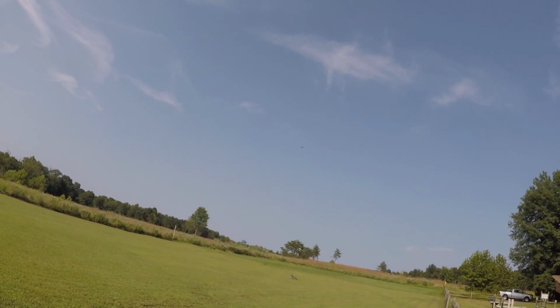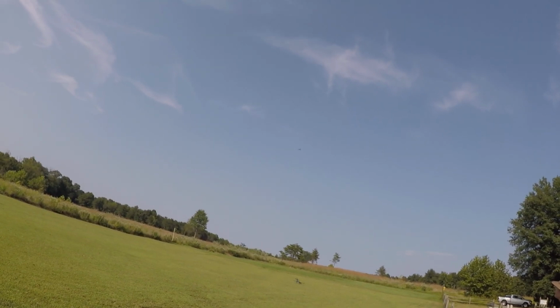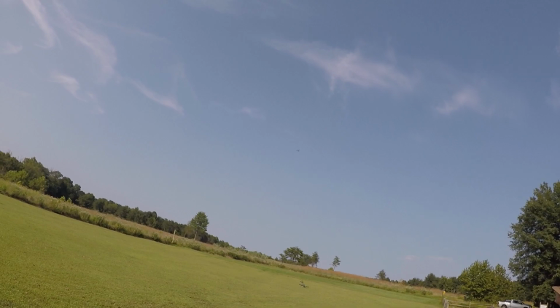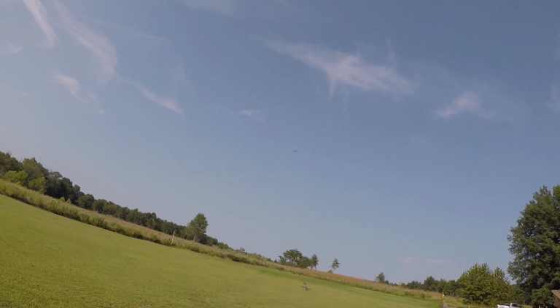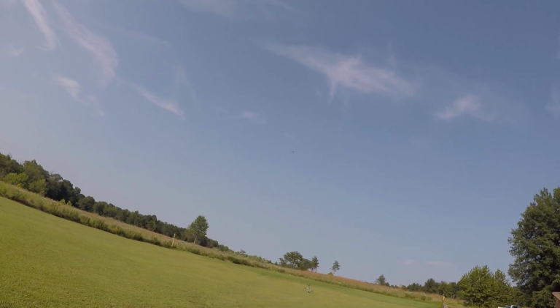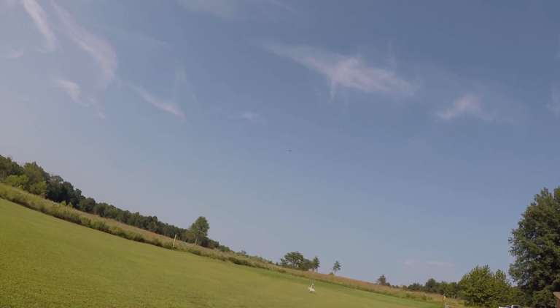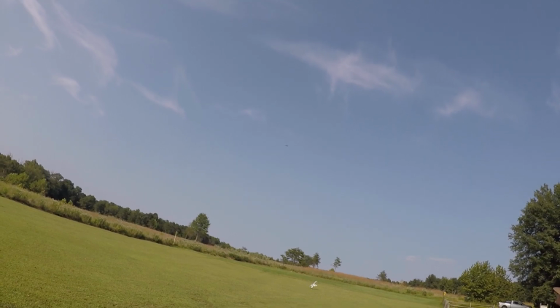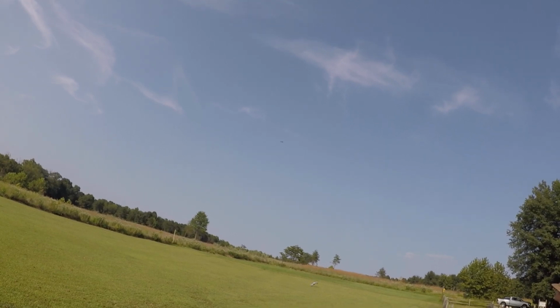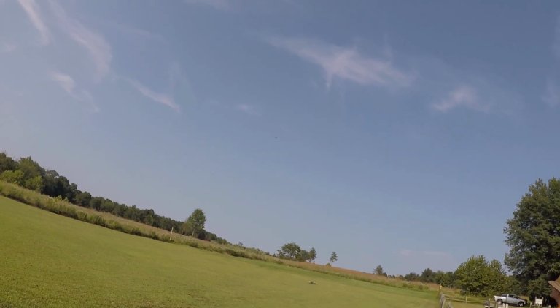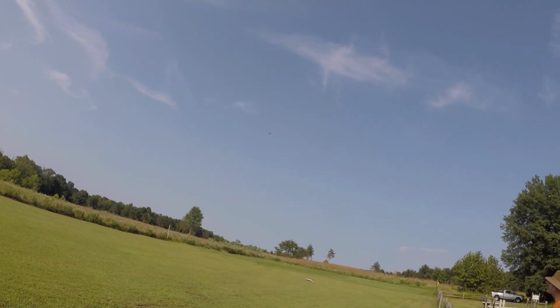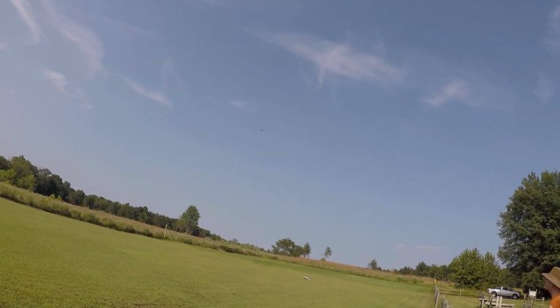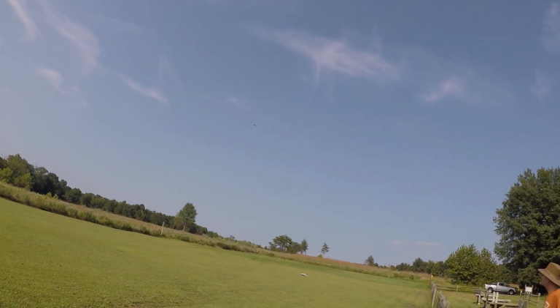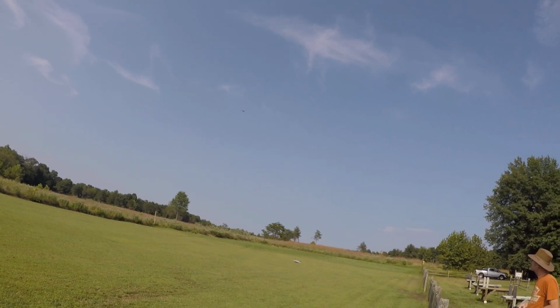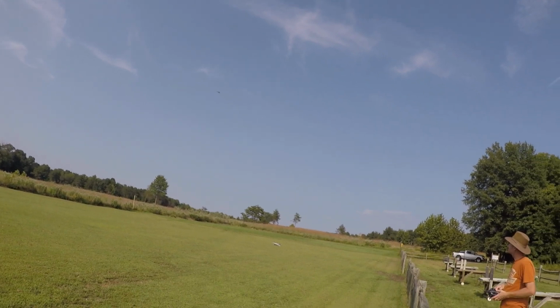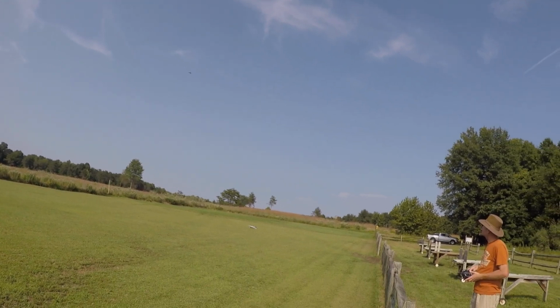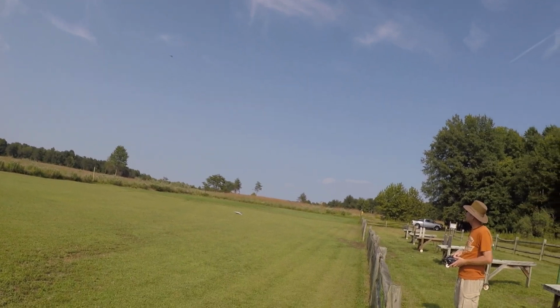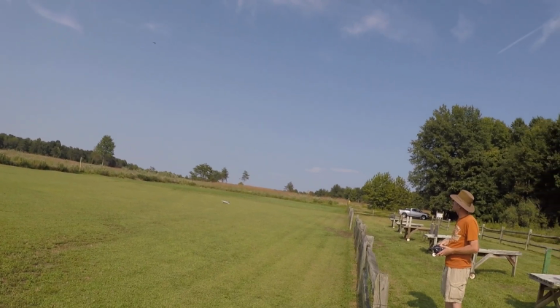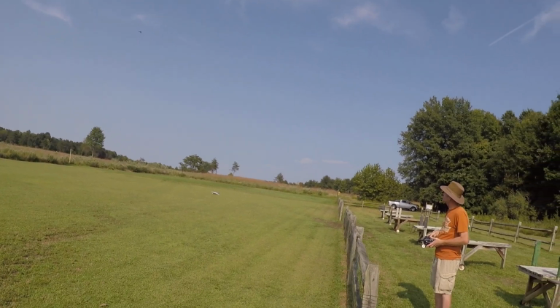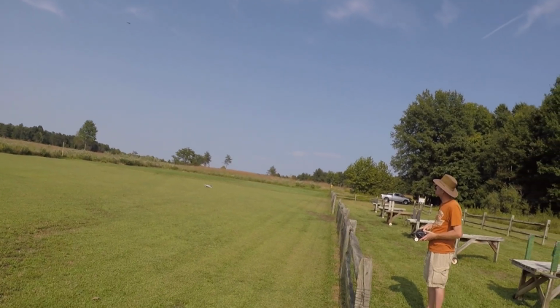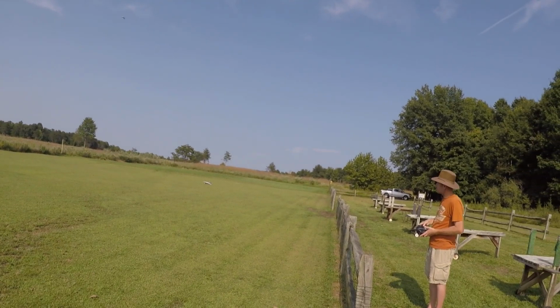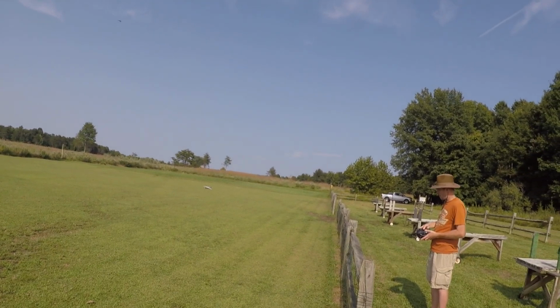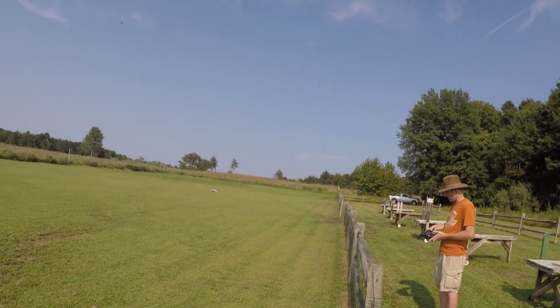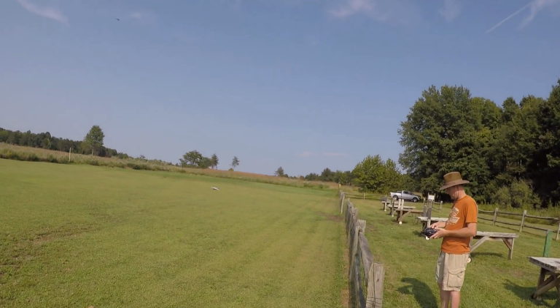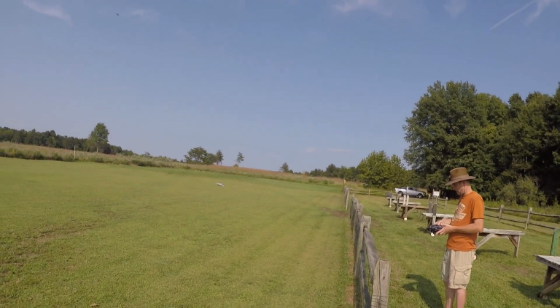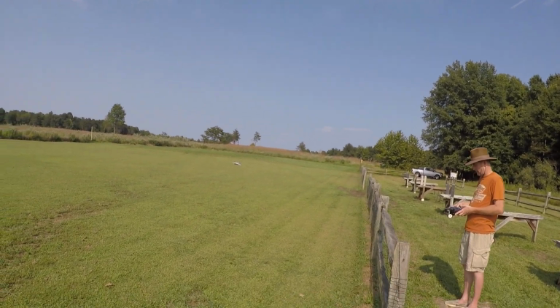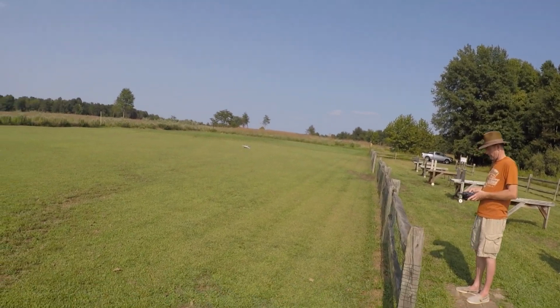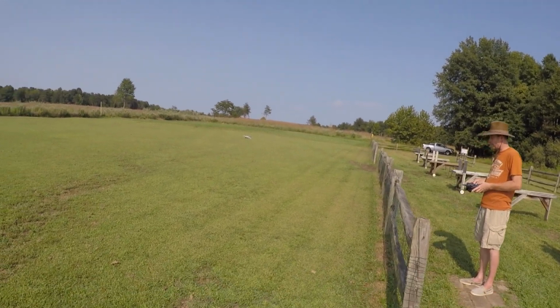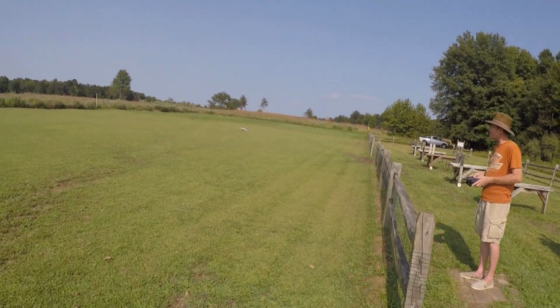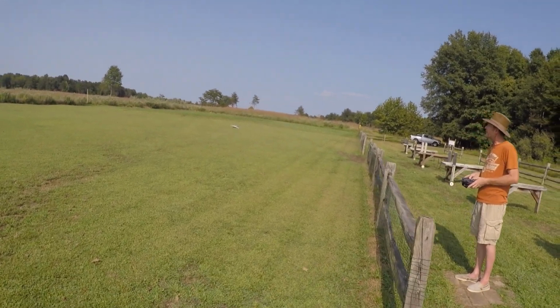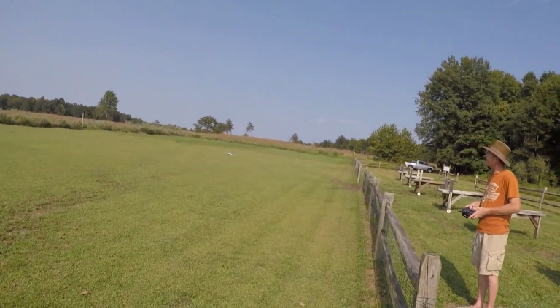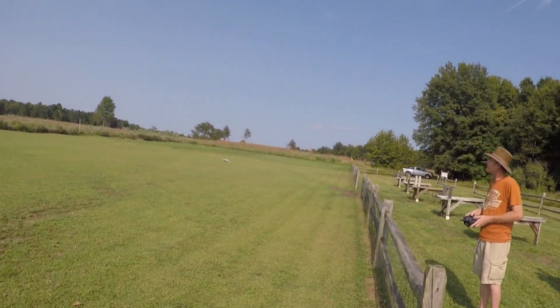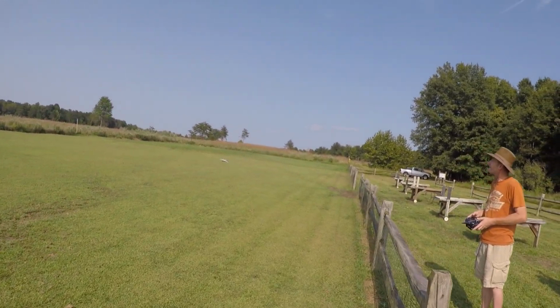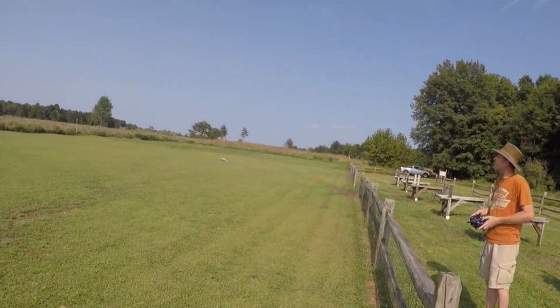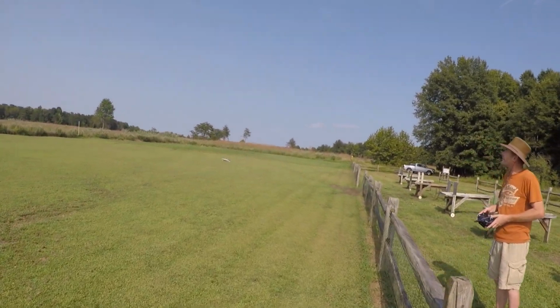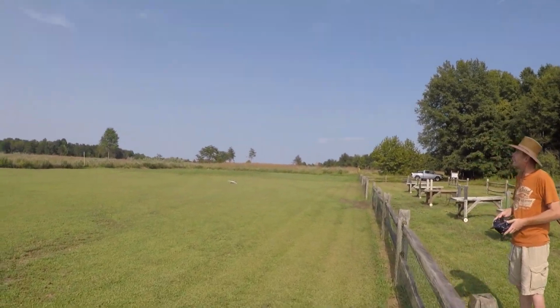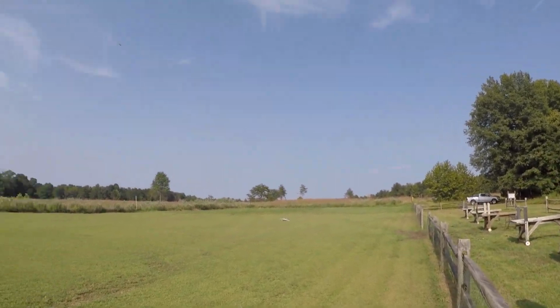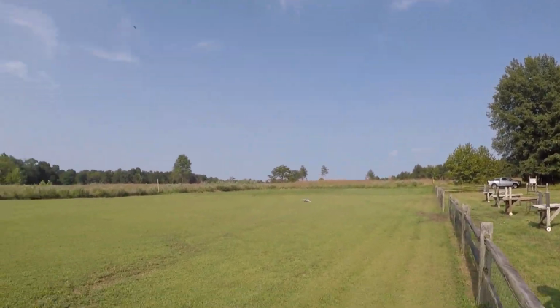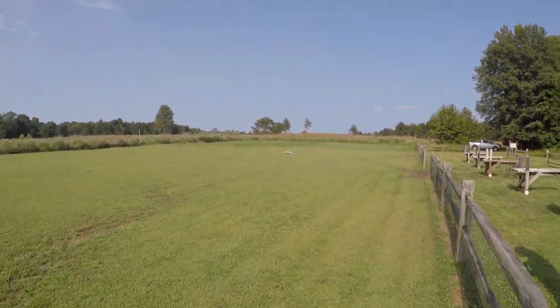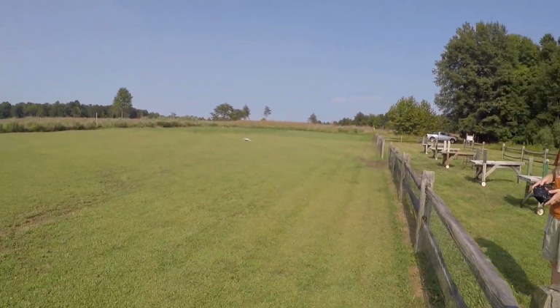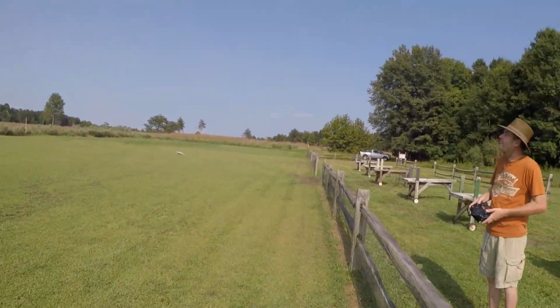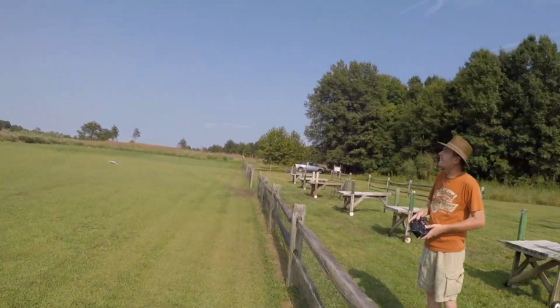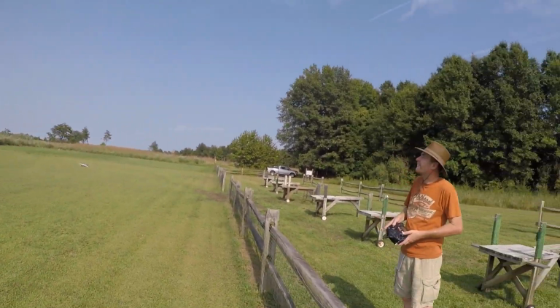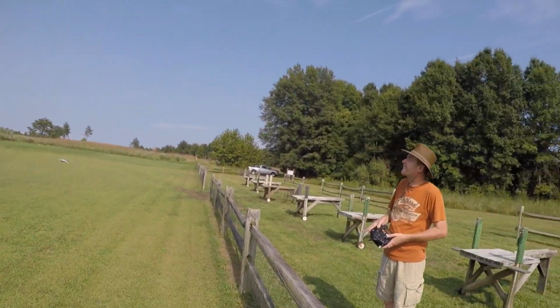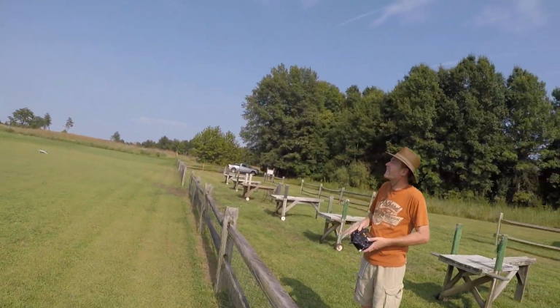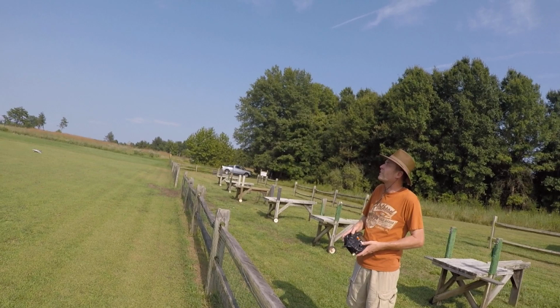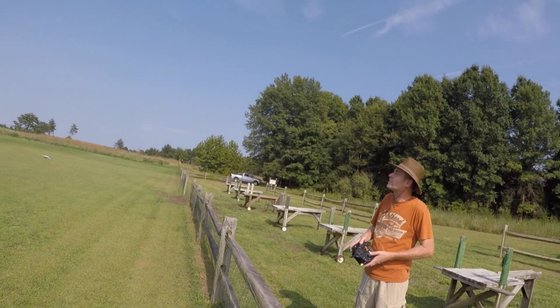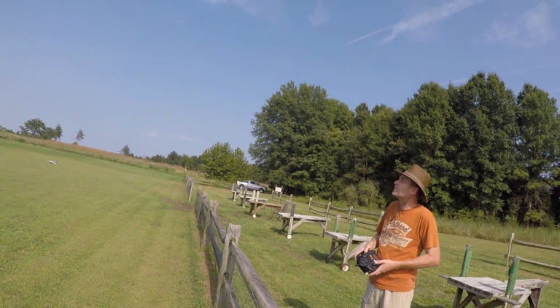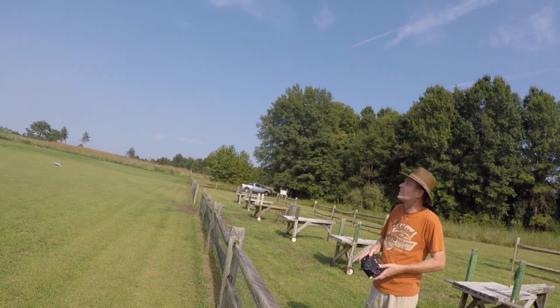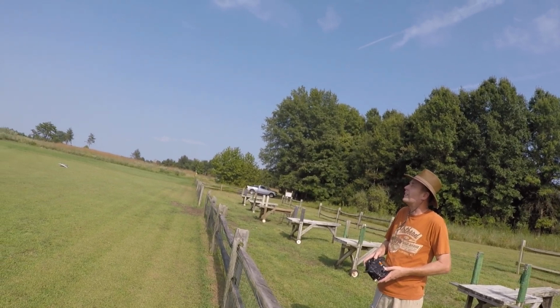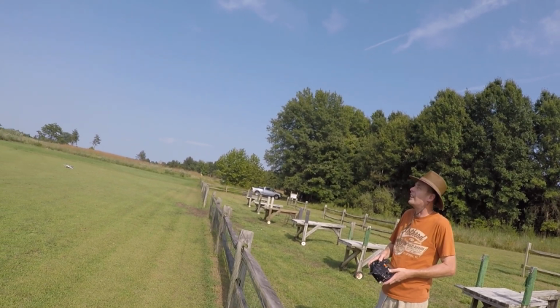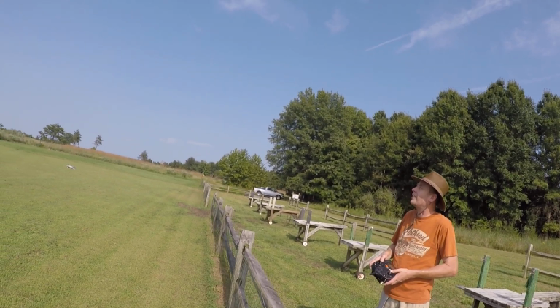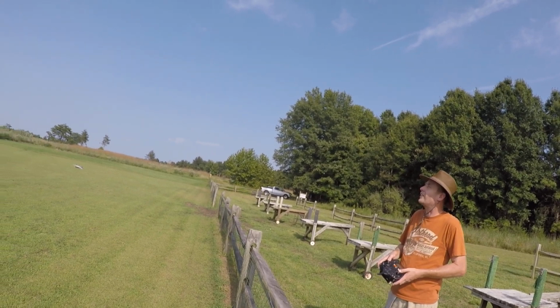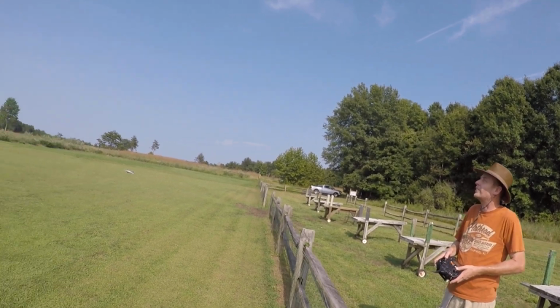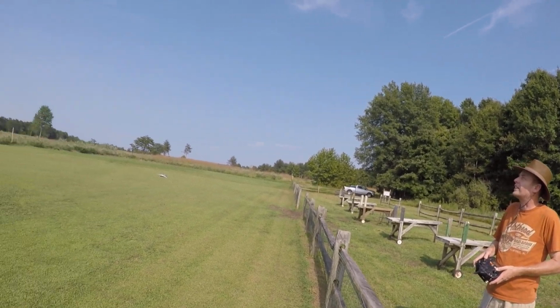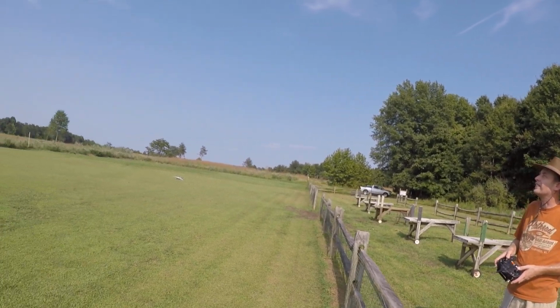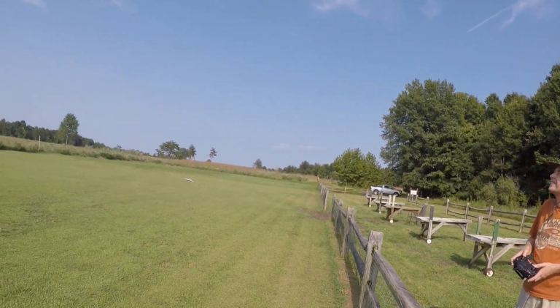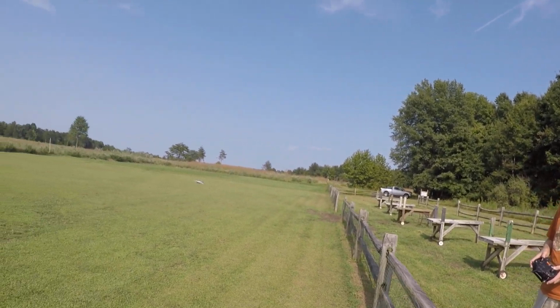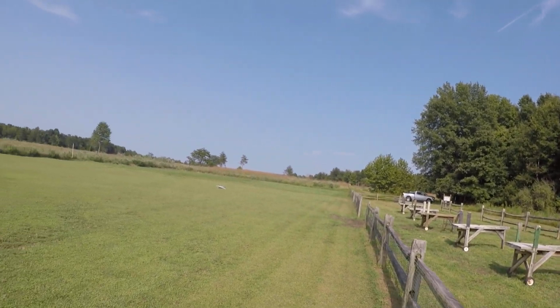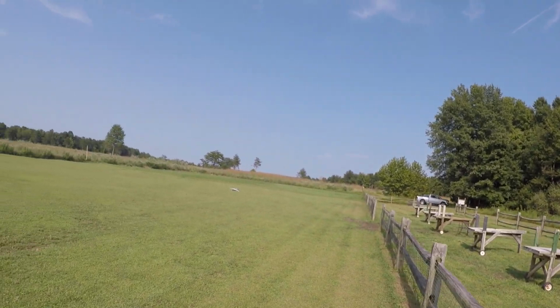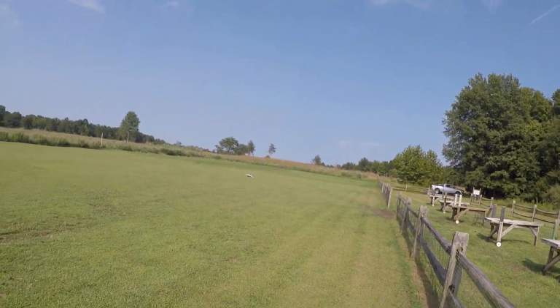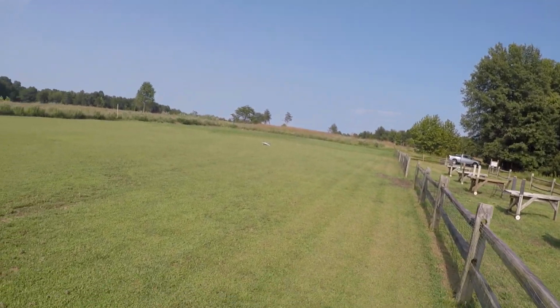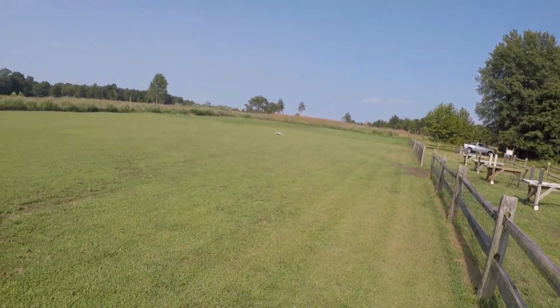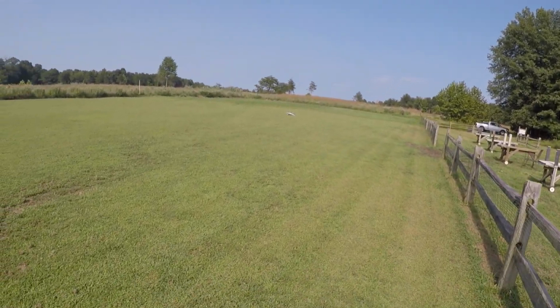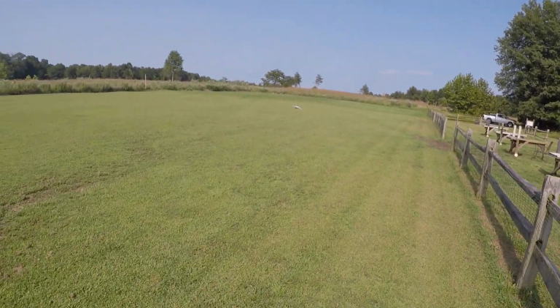Oh my goodness. I can't get a landing in today. I'm going to tell you about the lamp. I'm going to be on the field.